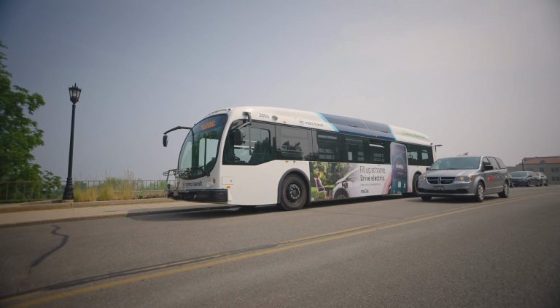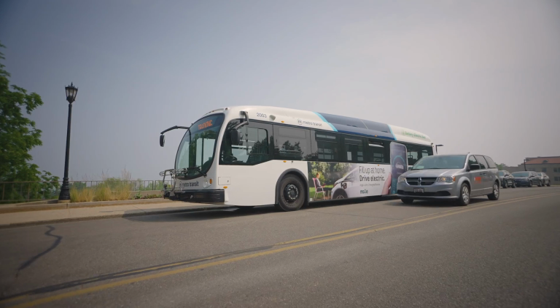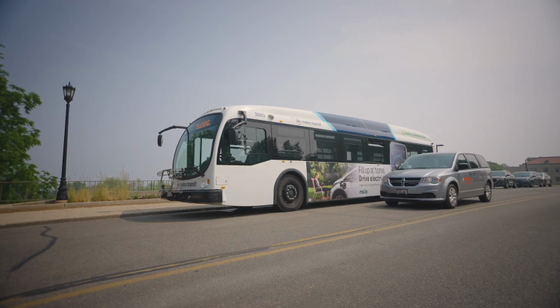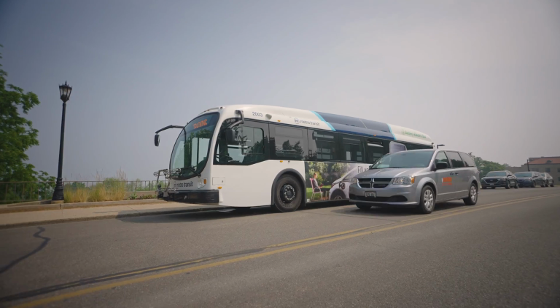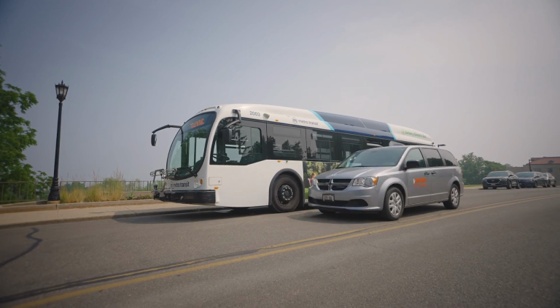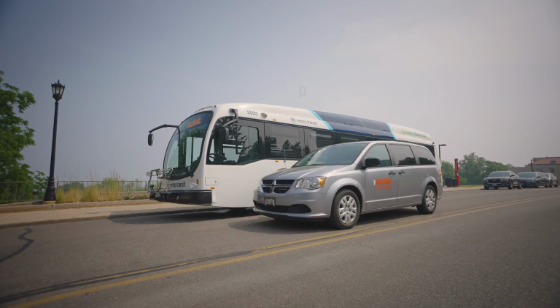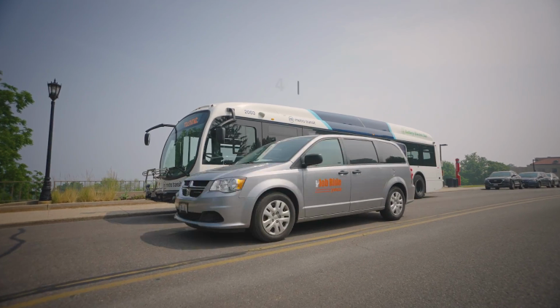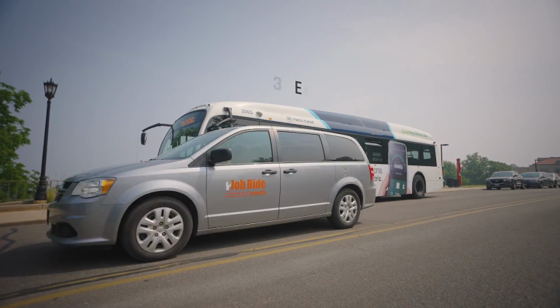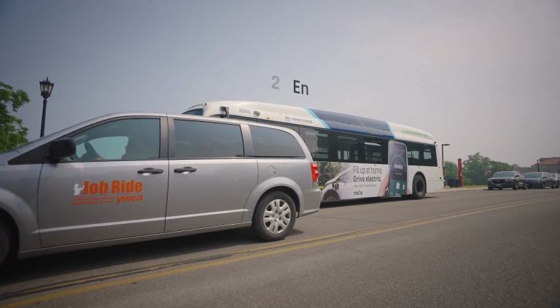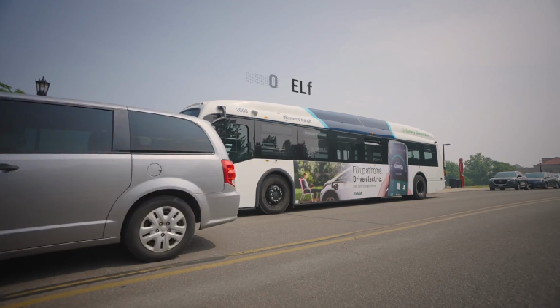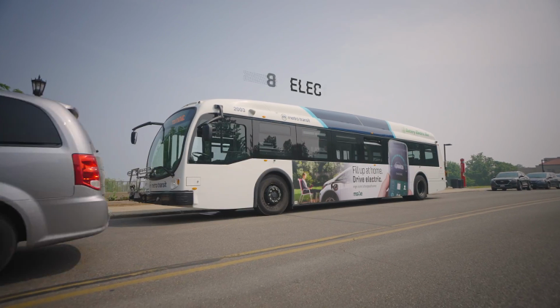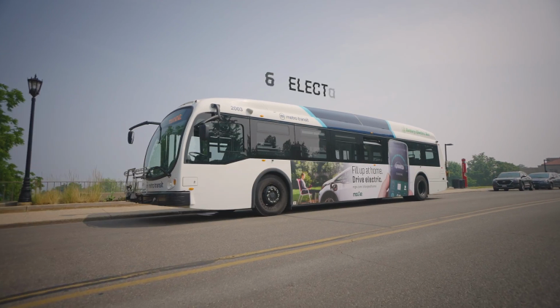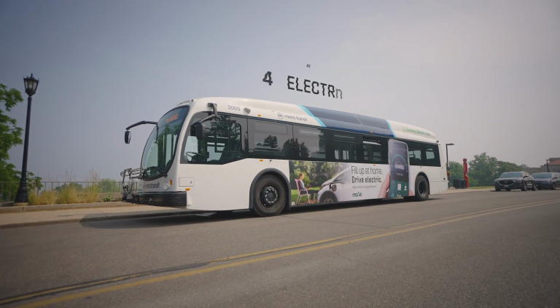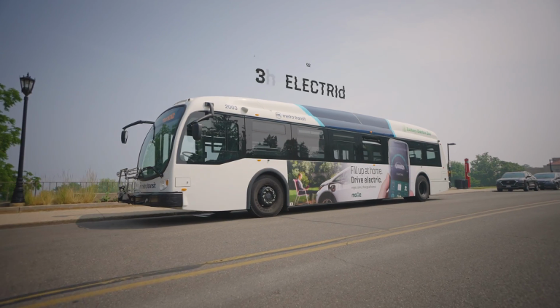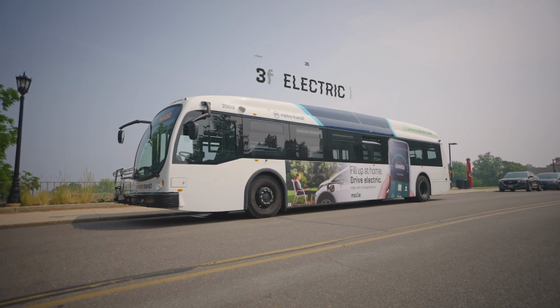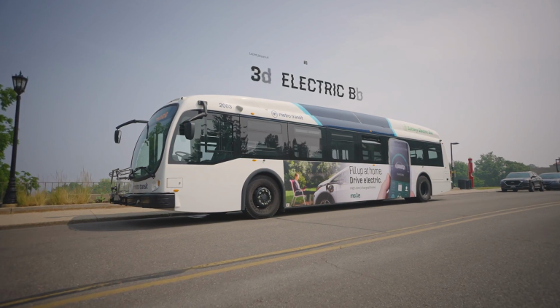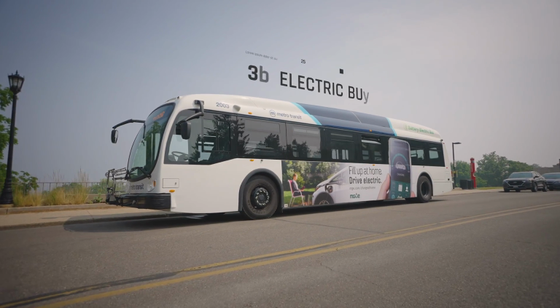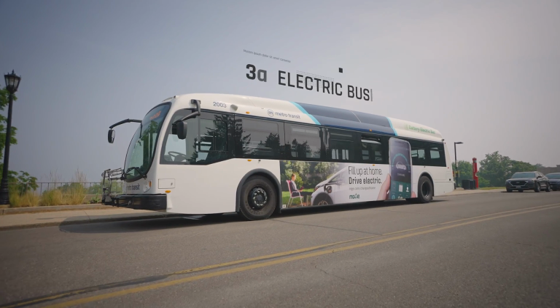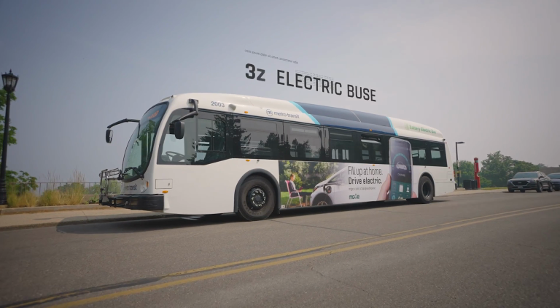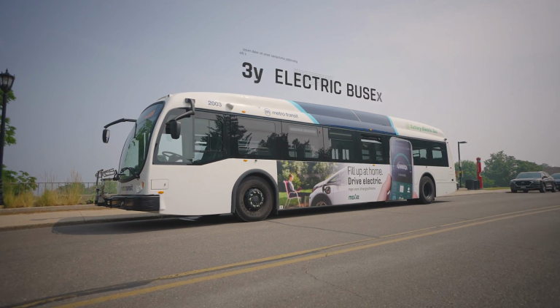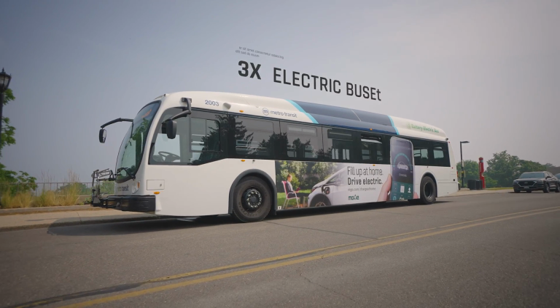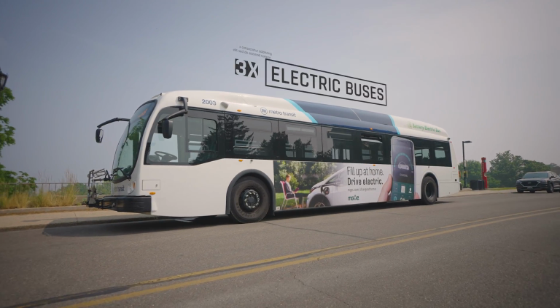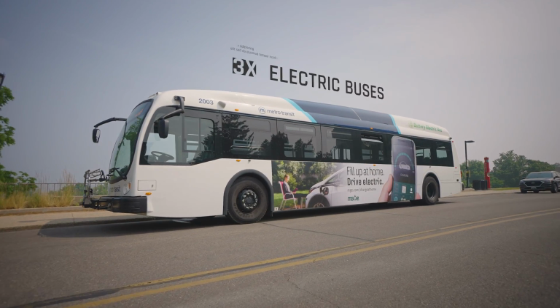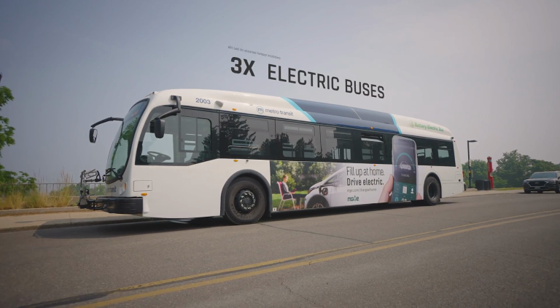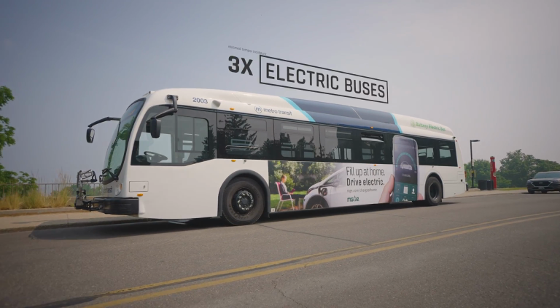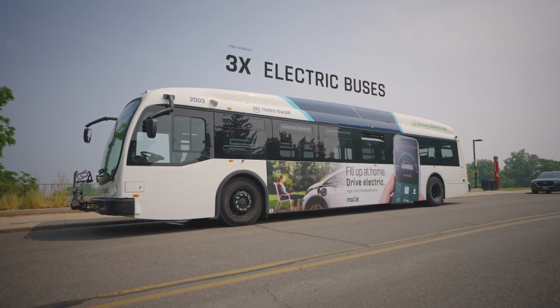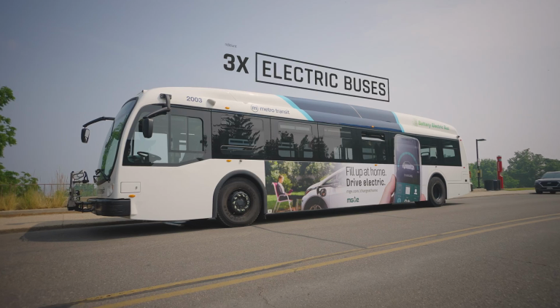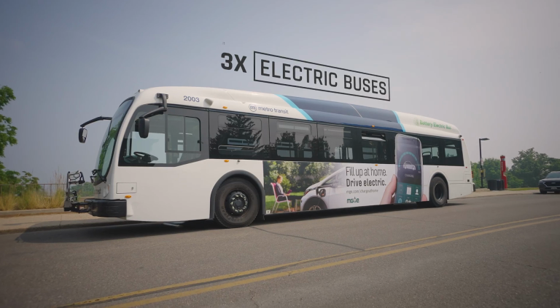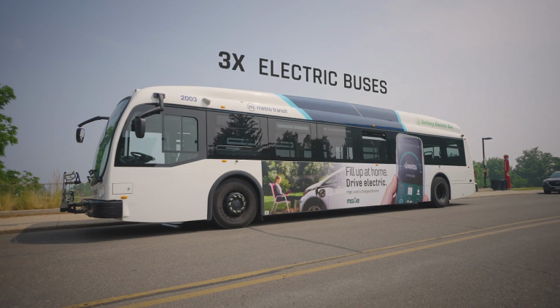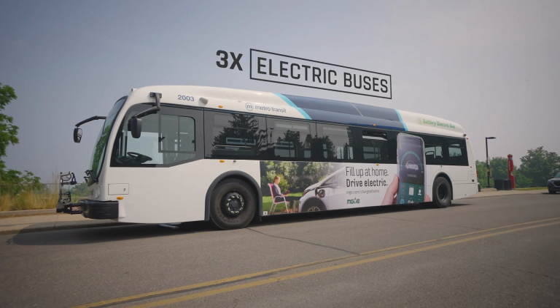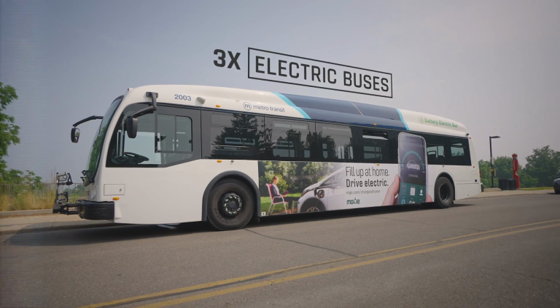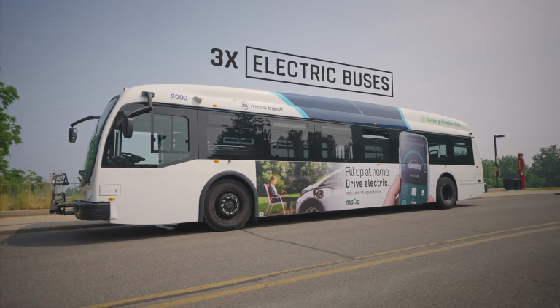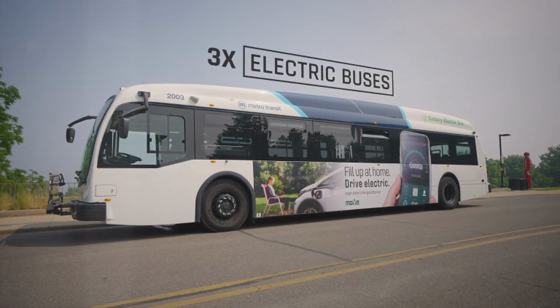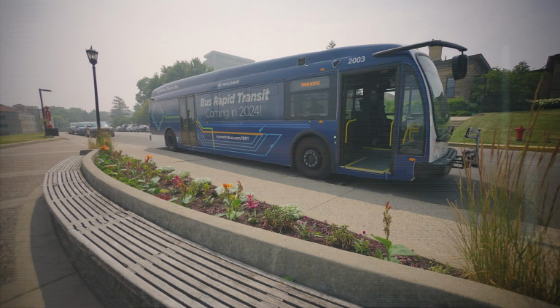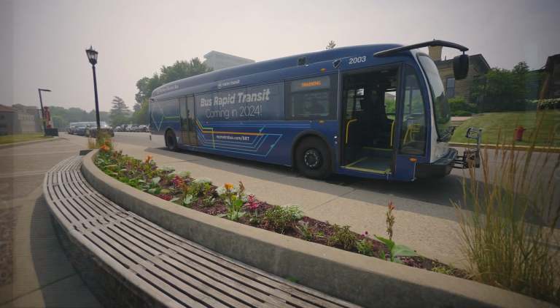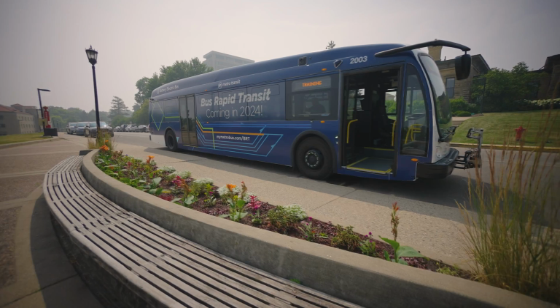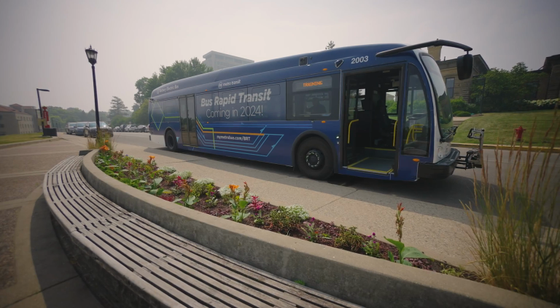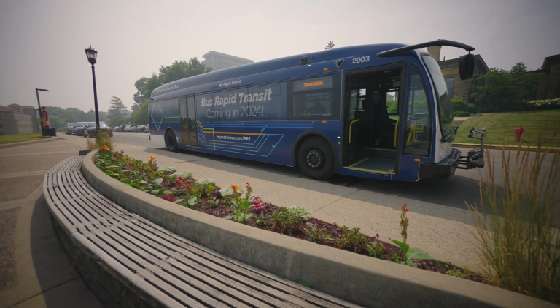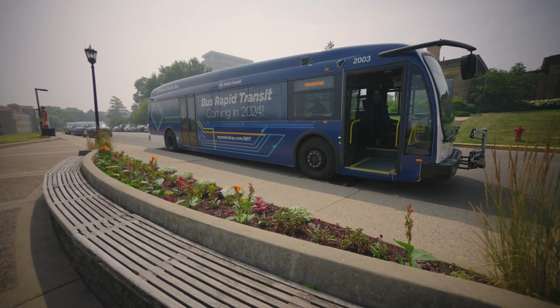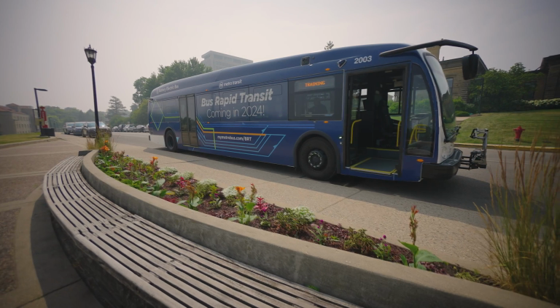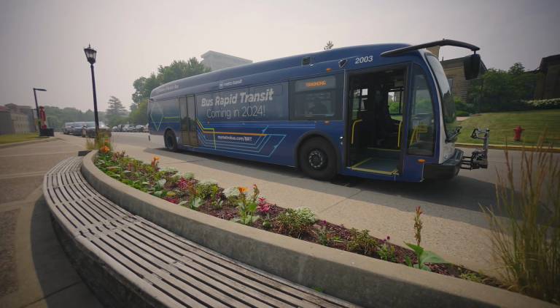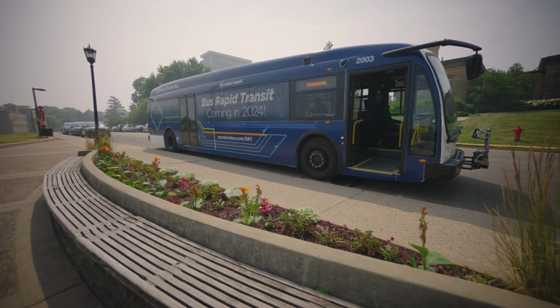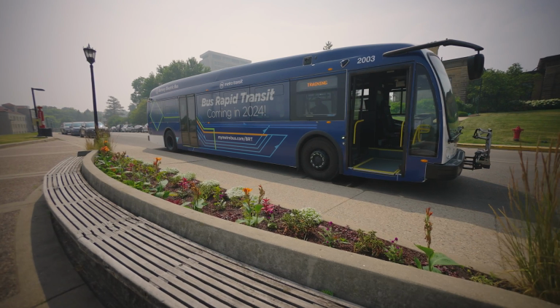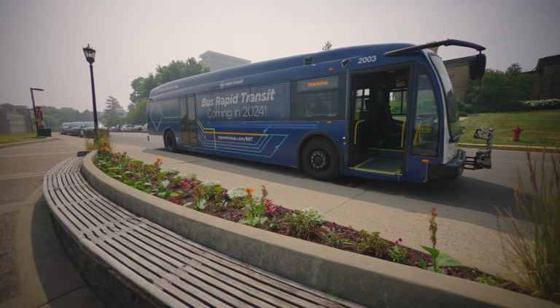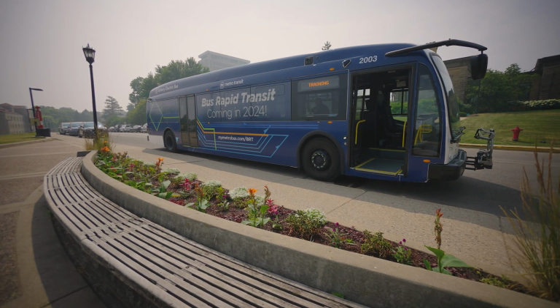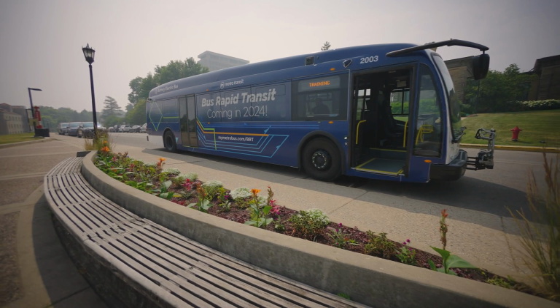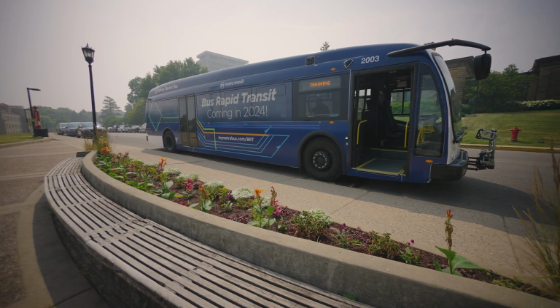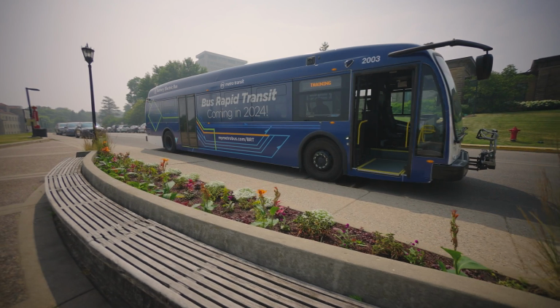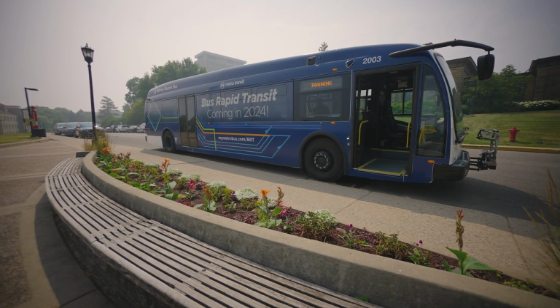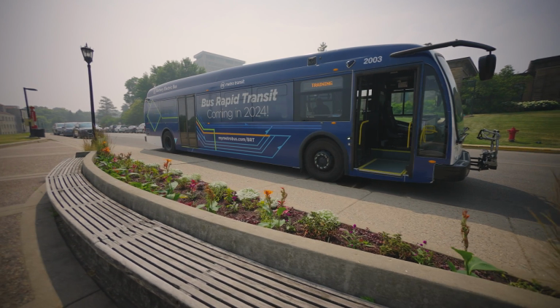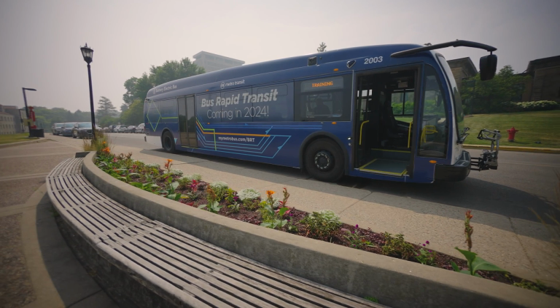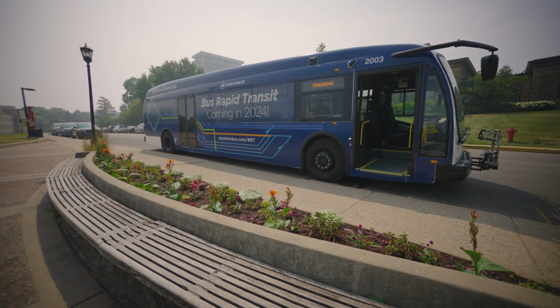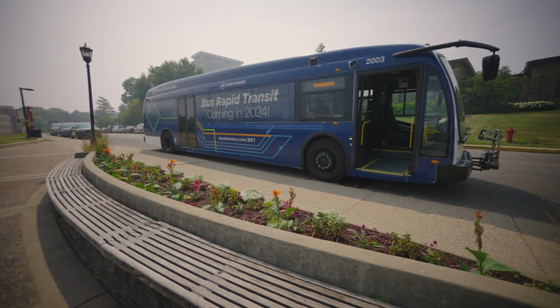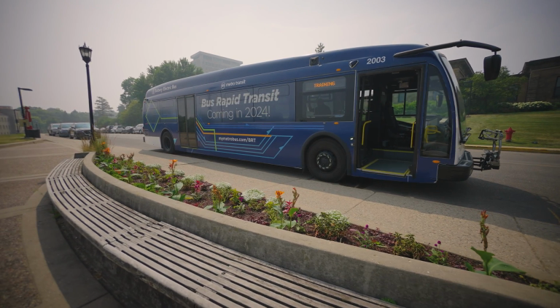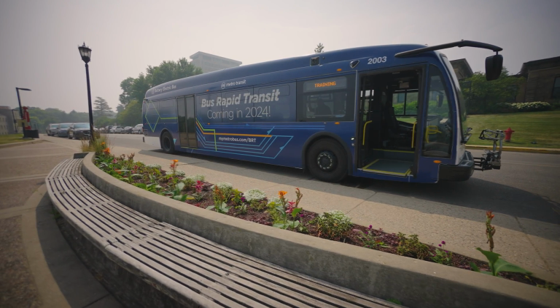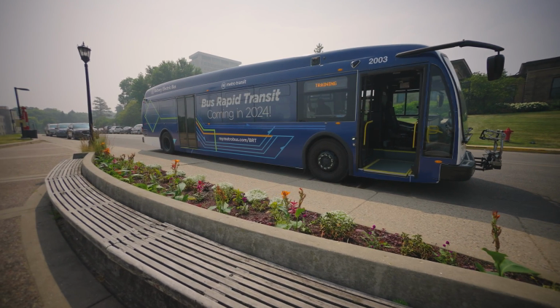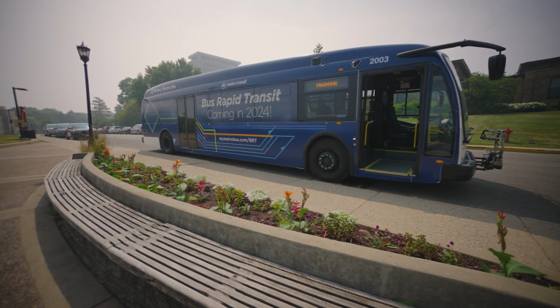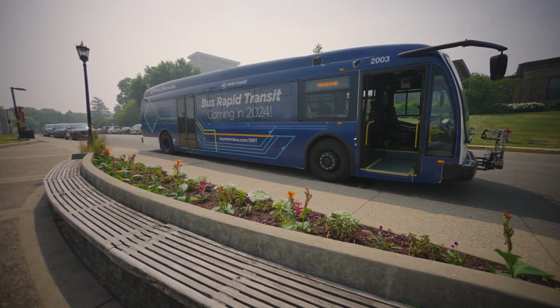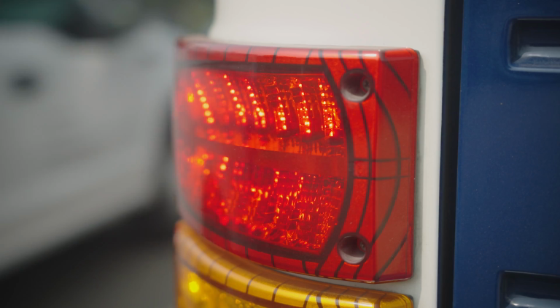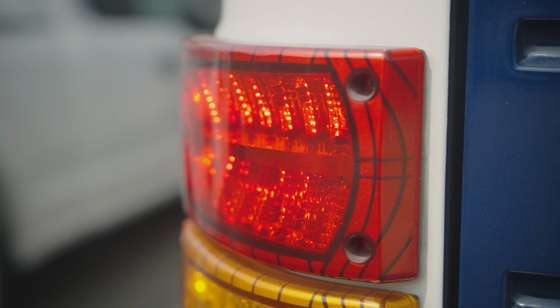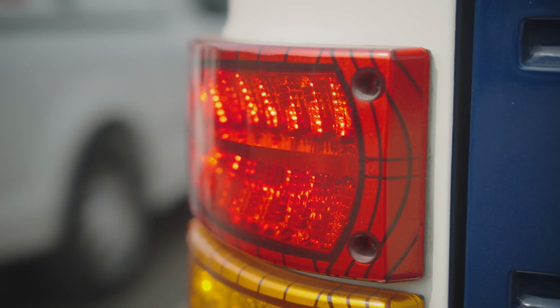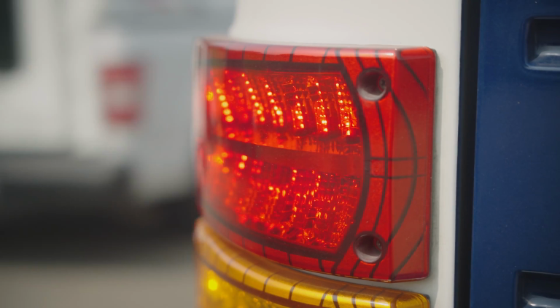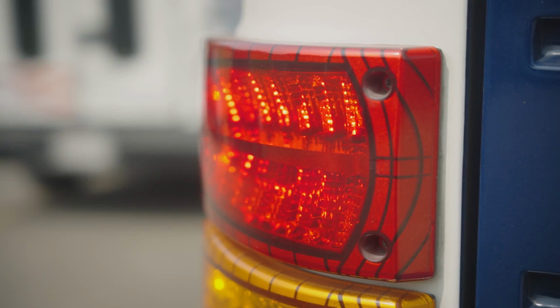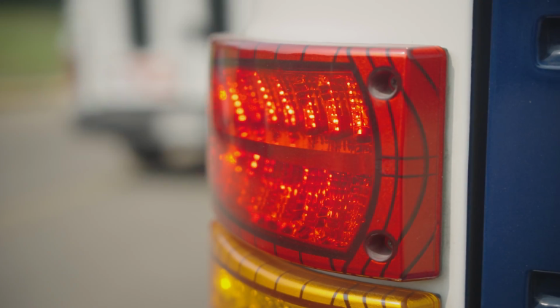We've got three on the road right now — we're testing them. It is going to be quieter. It is going to be cleaner. They just kind of blend more into the community.